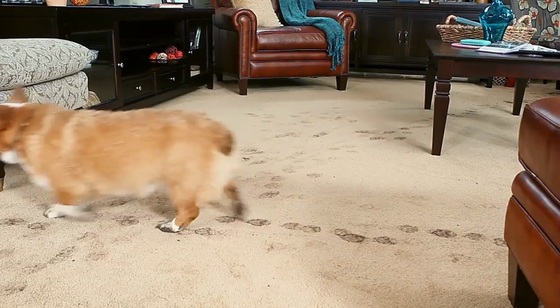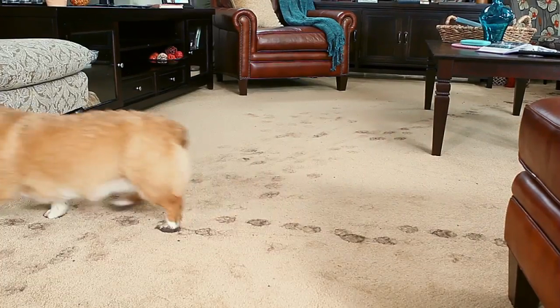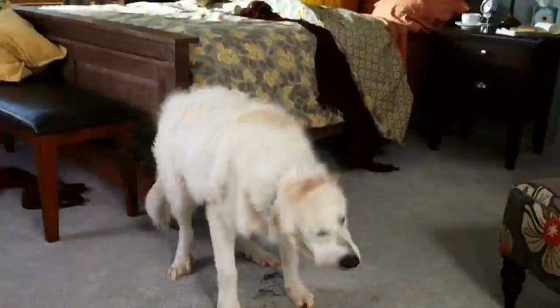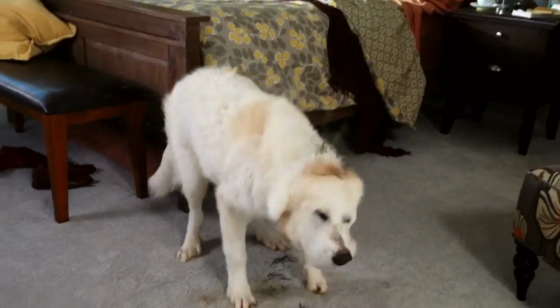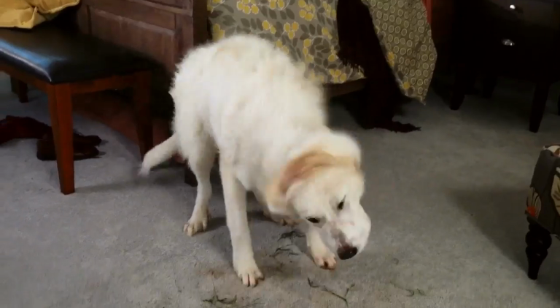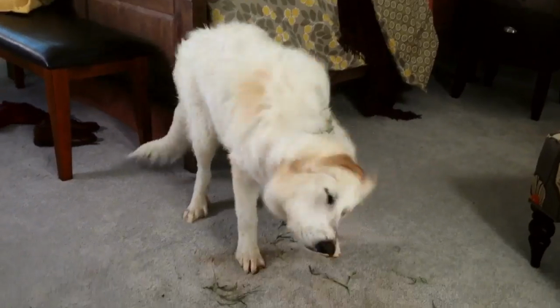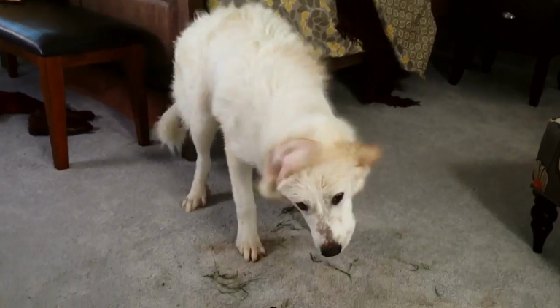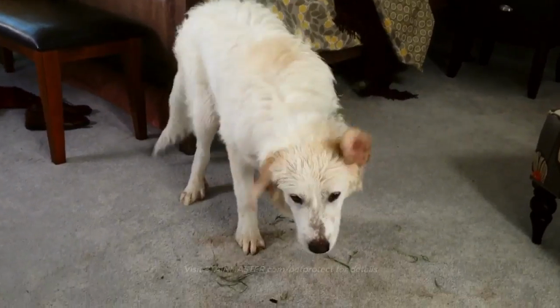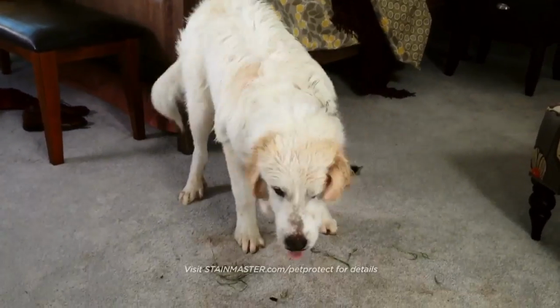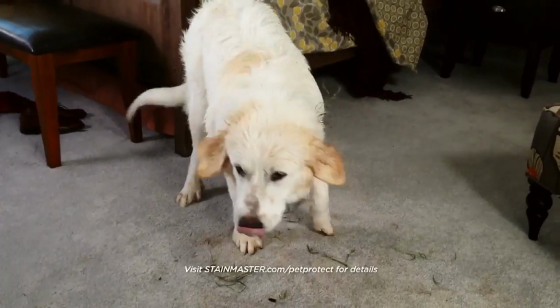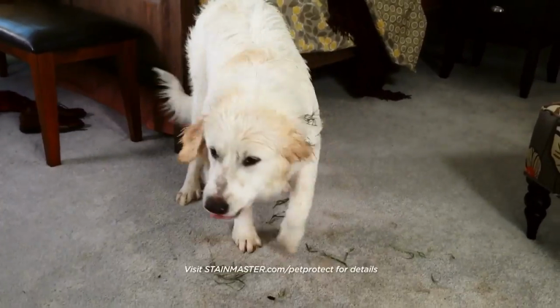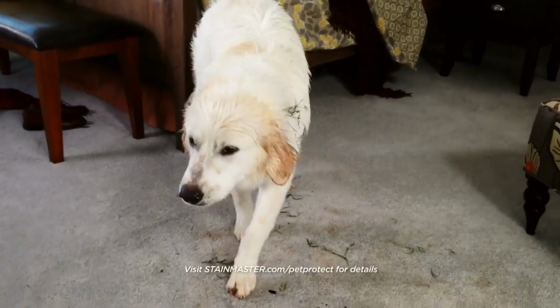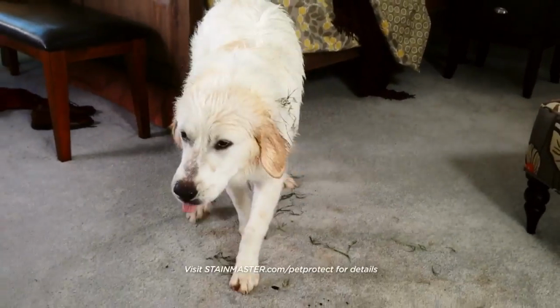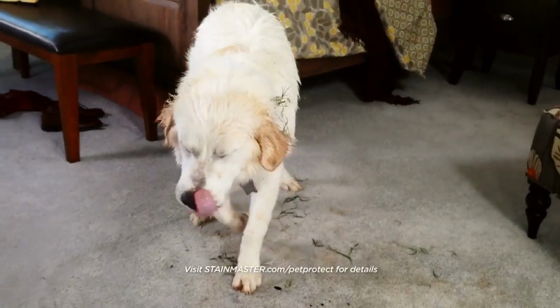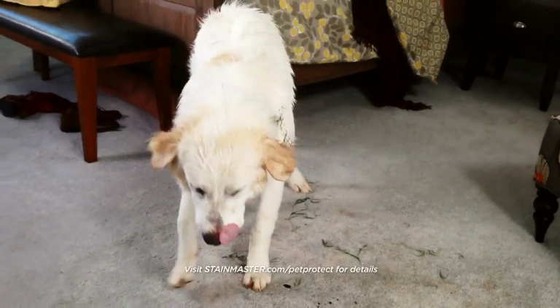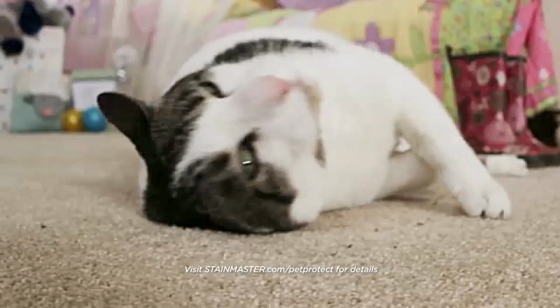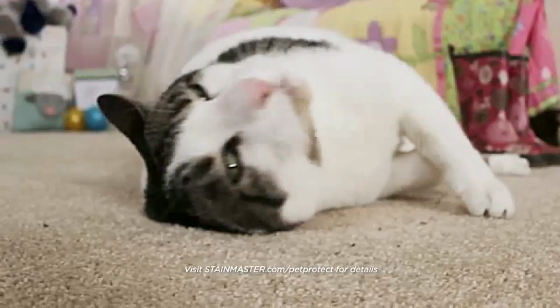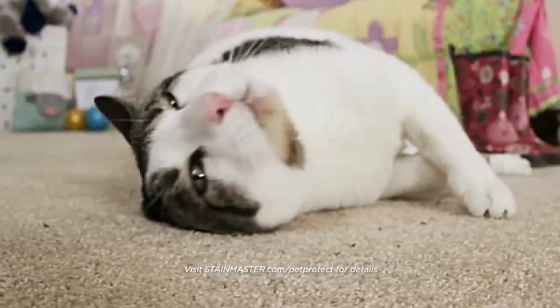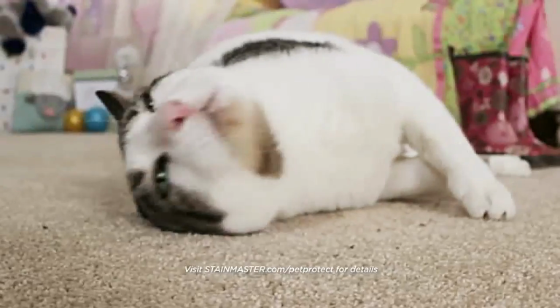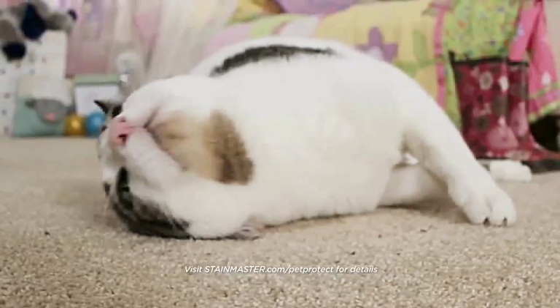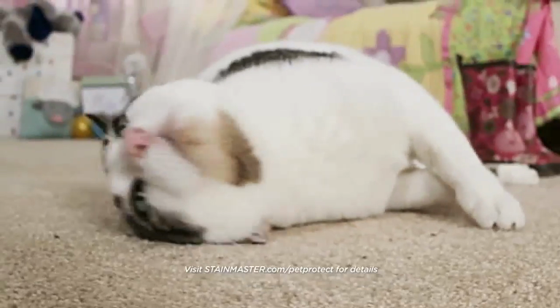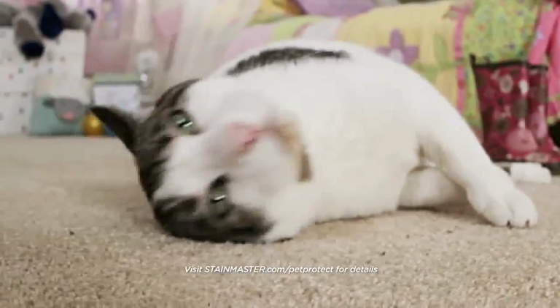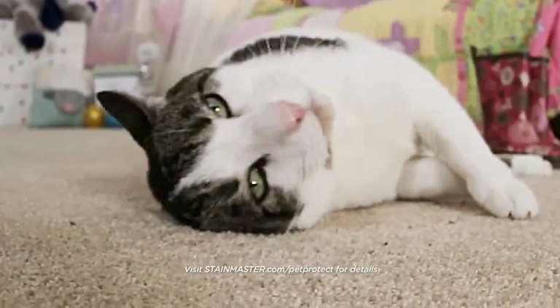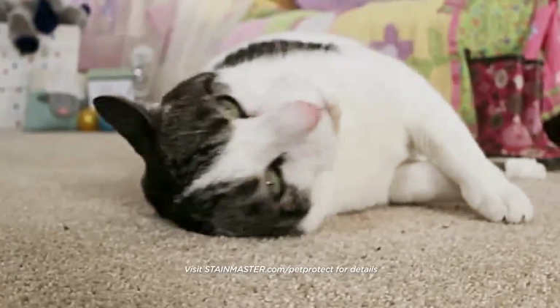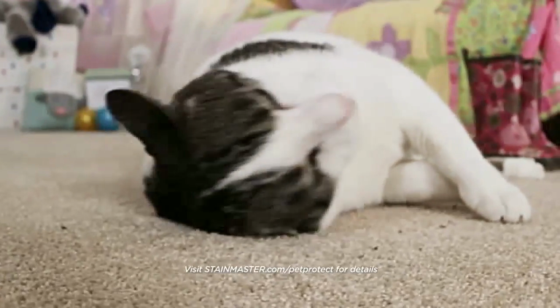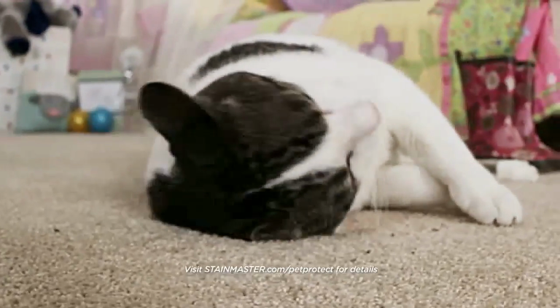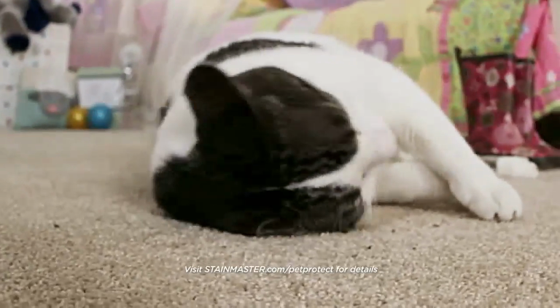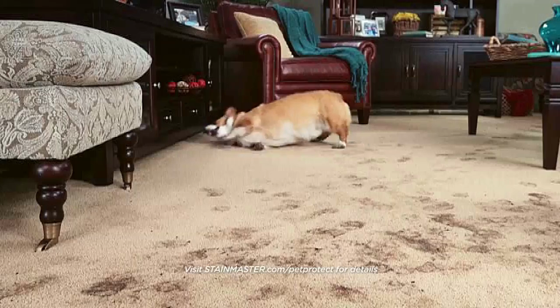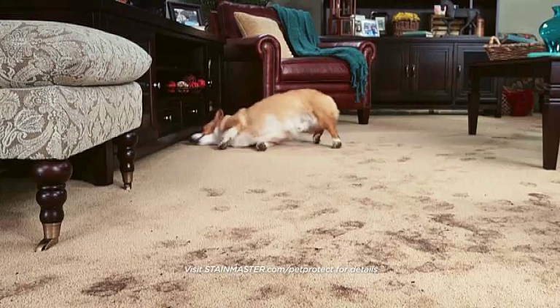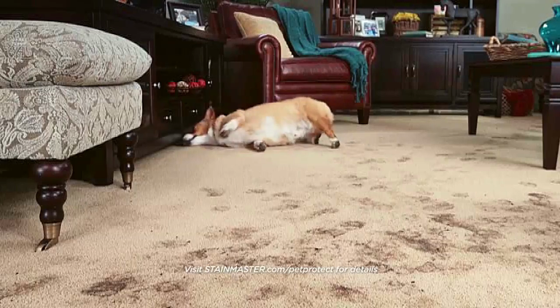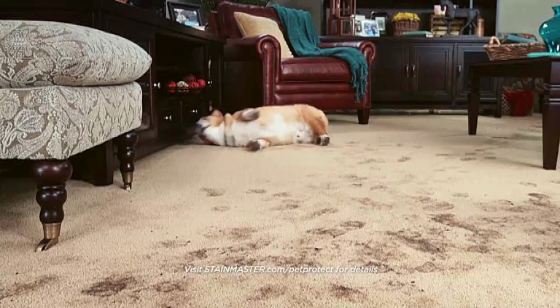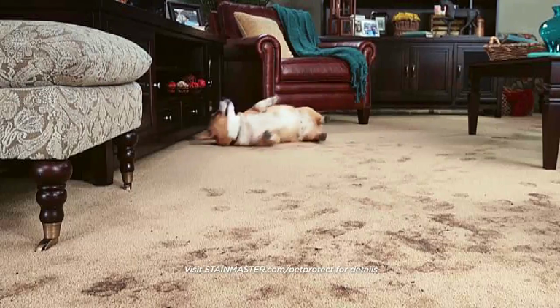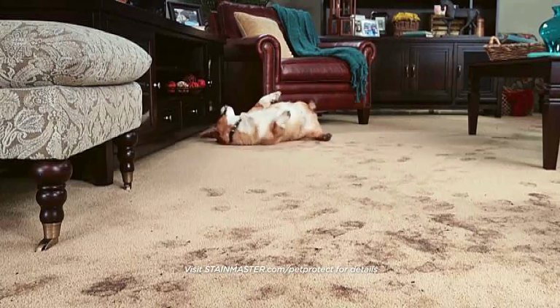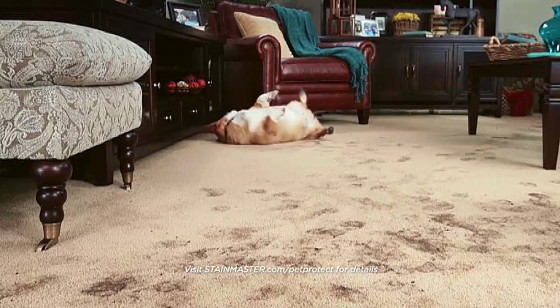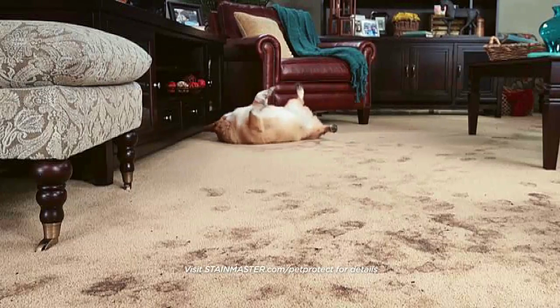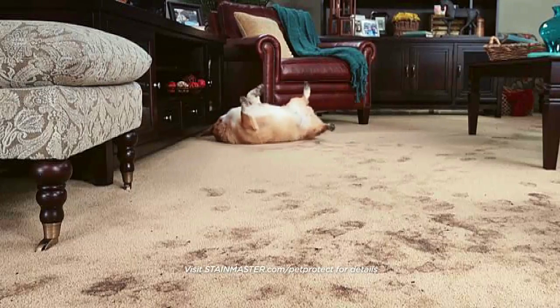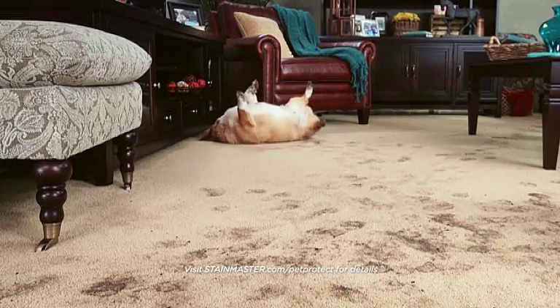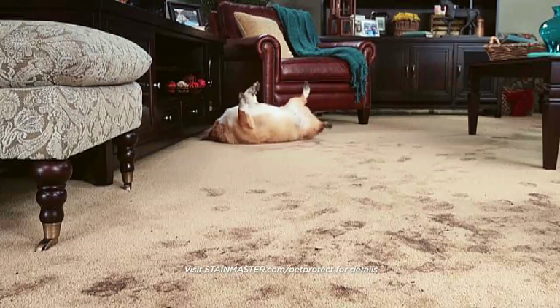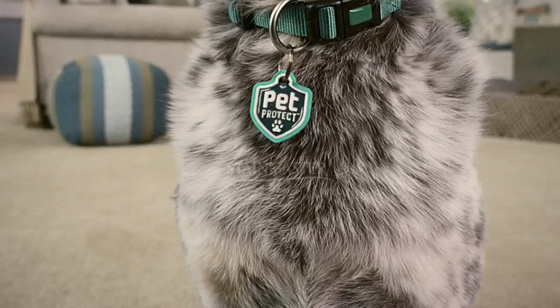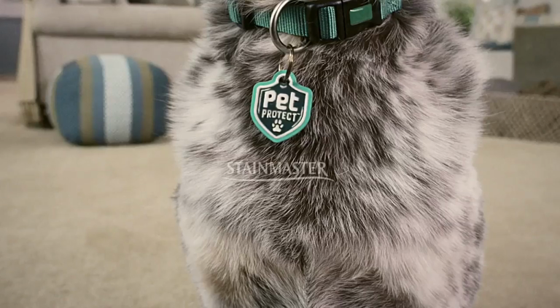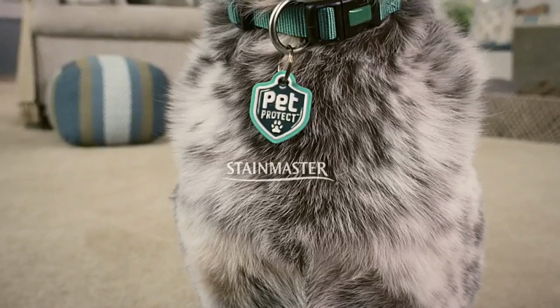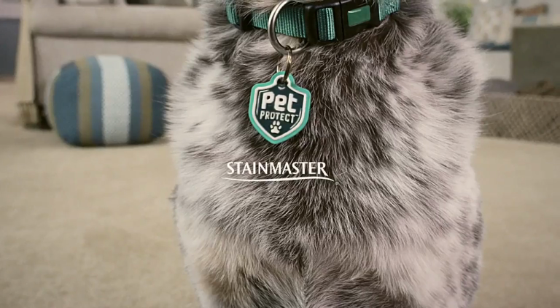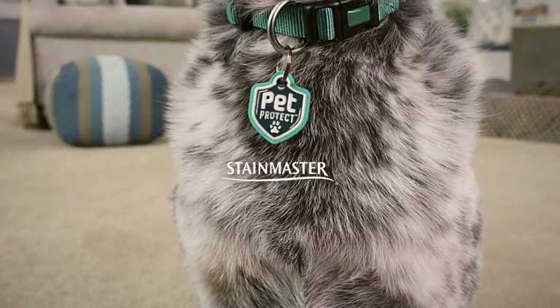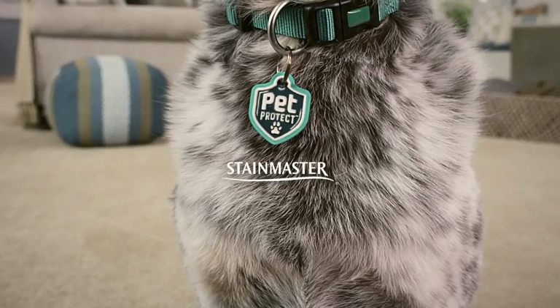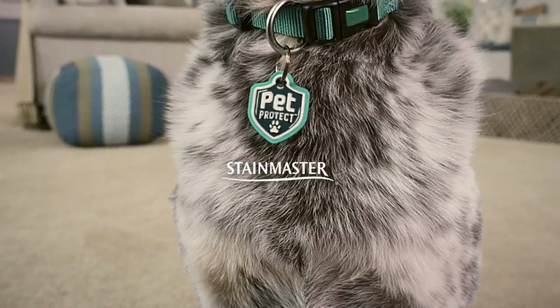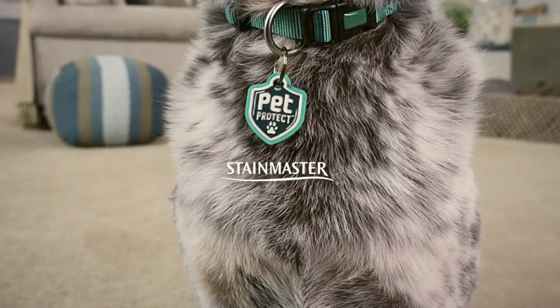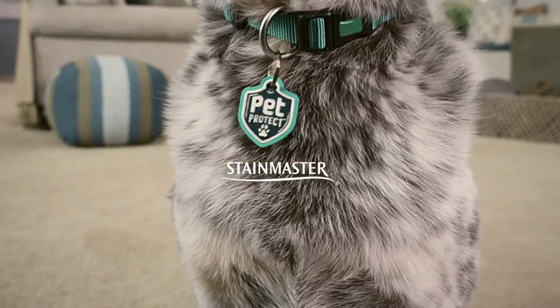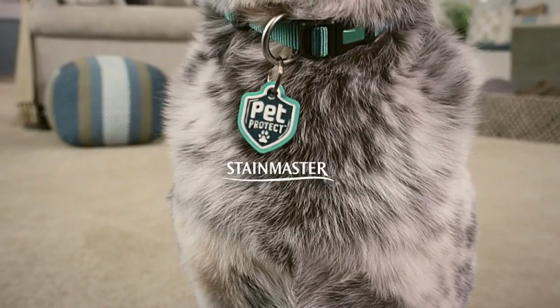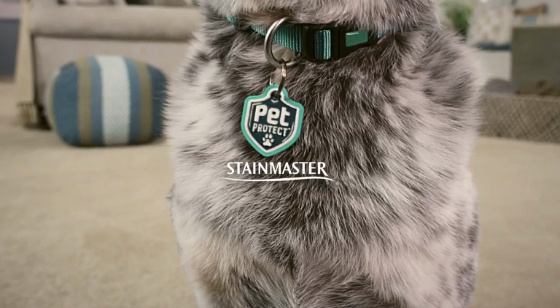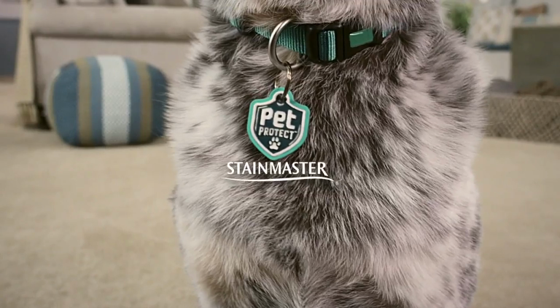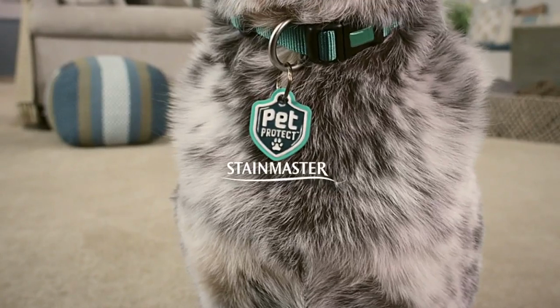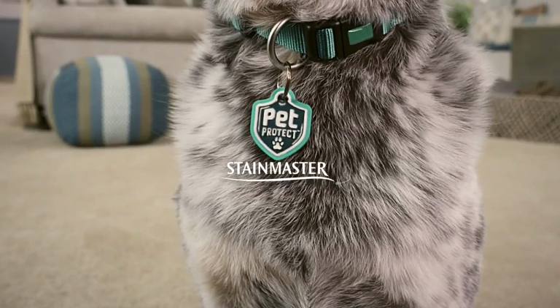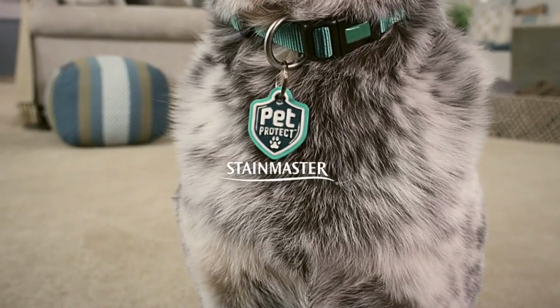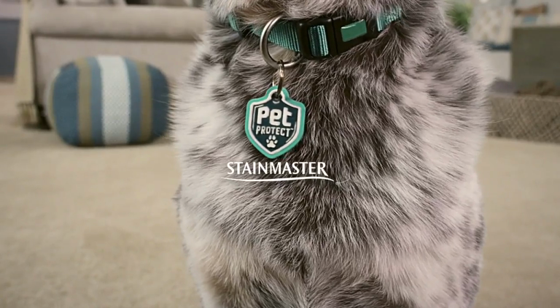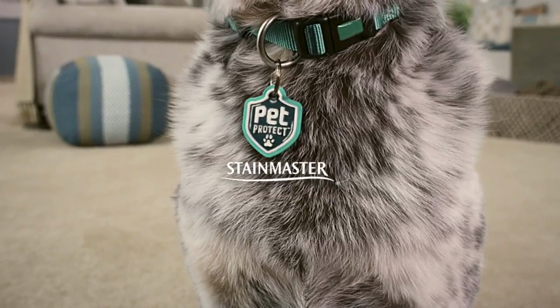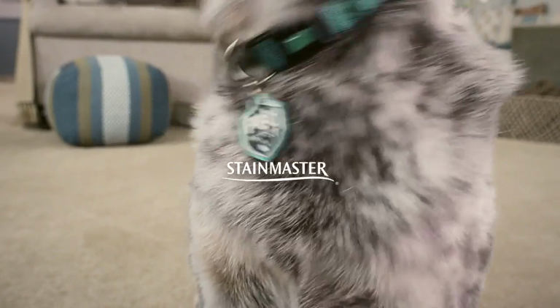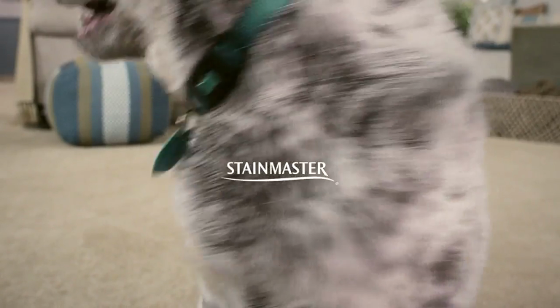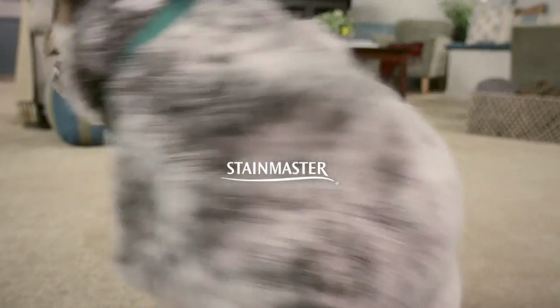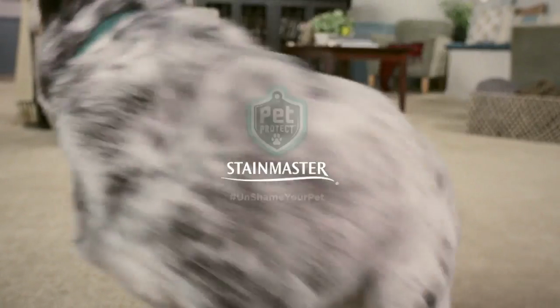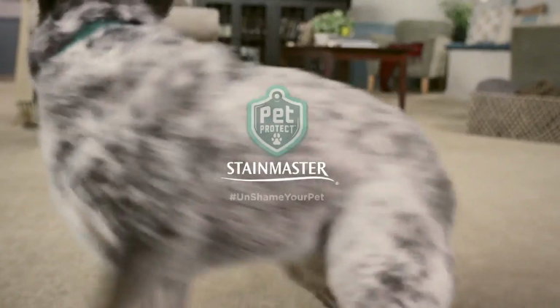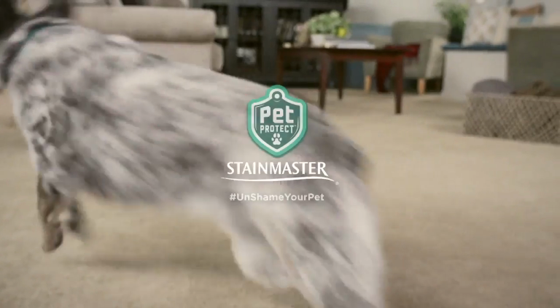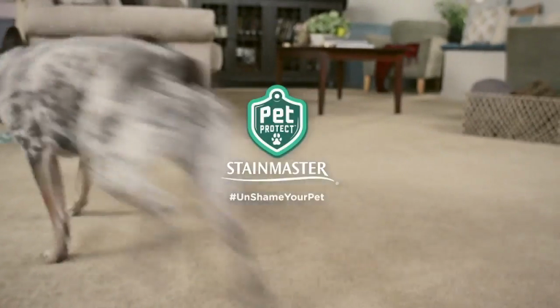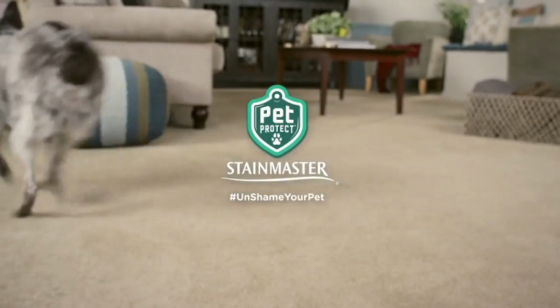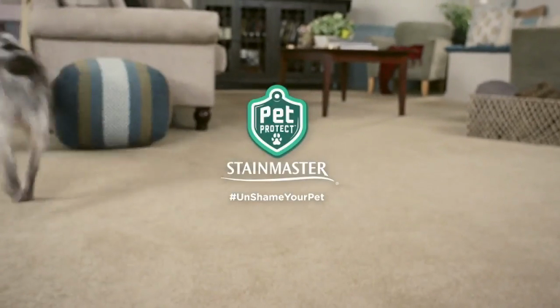reduce pet odor, and easily release pet hair. So put Pet Protect in your home and unshame your pet.